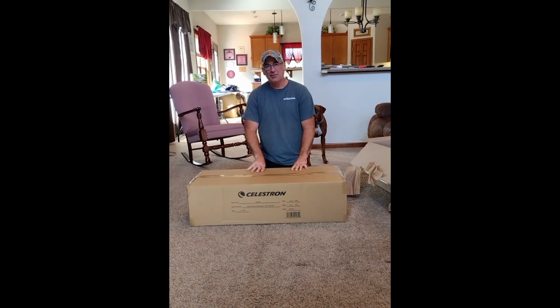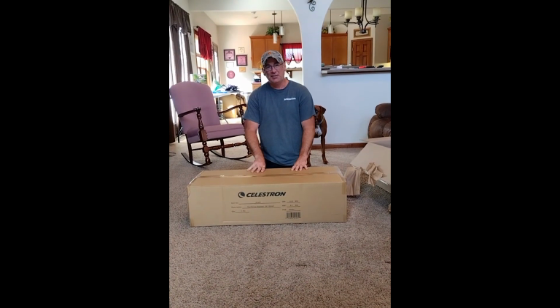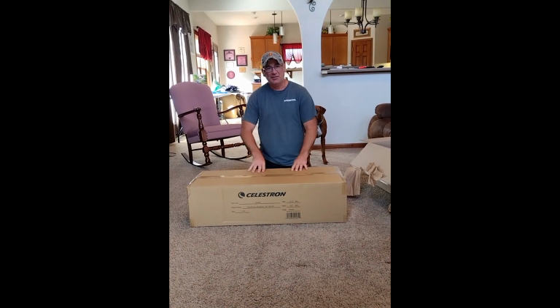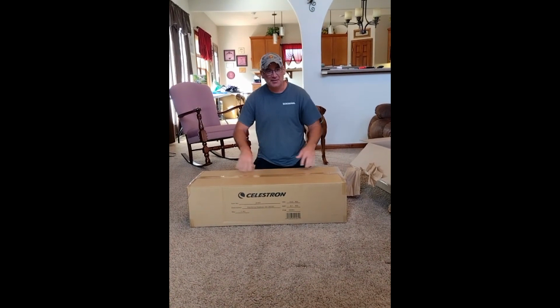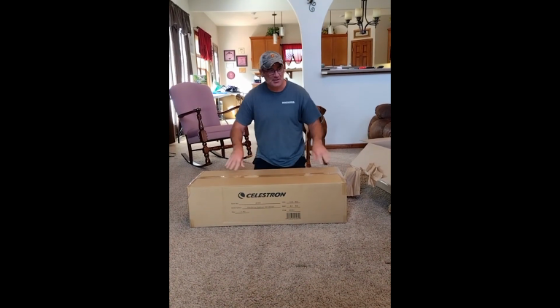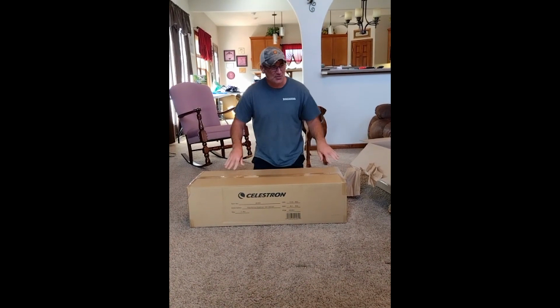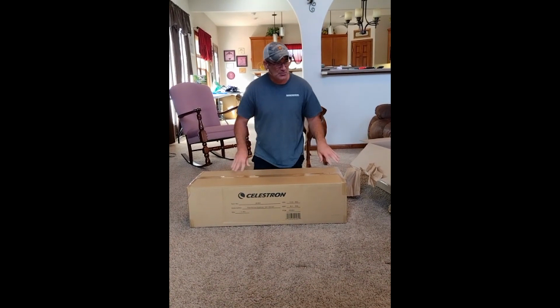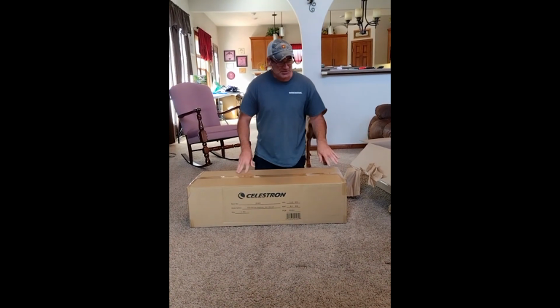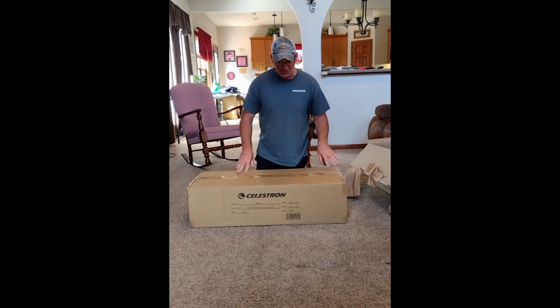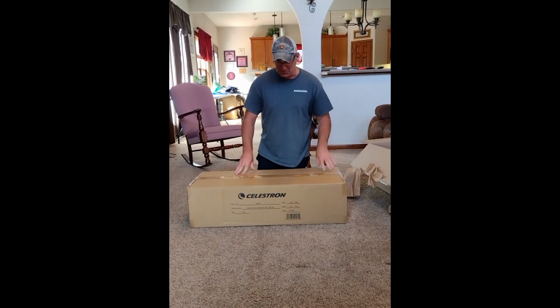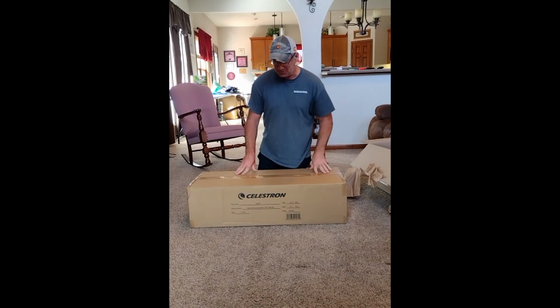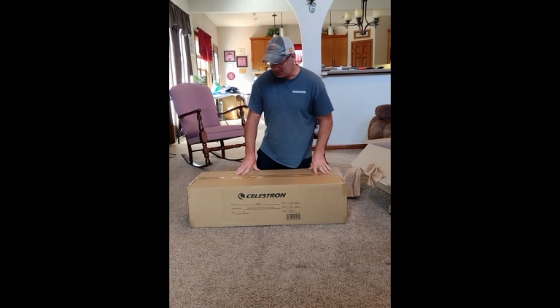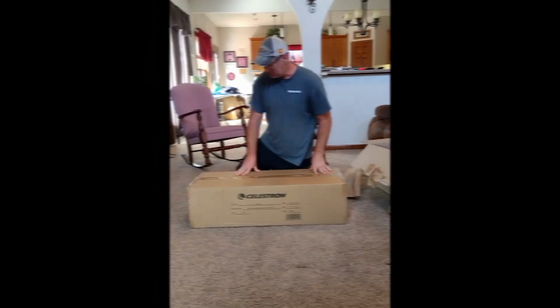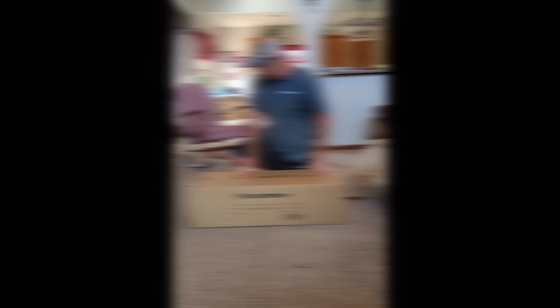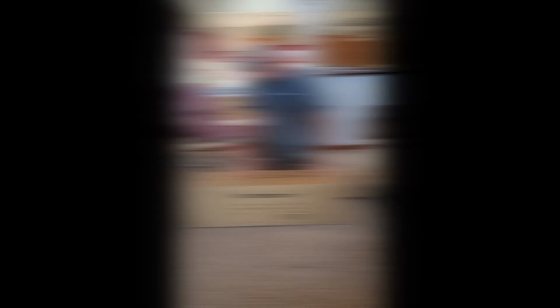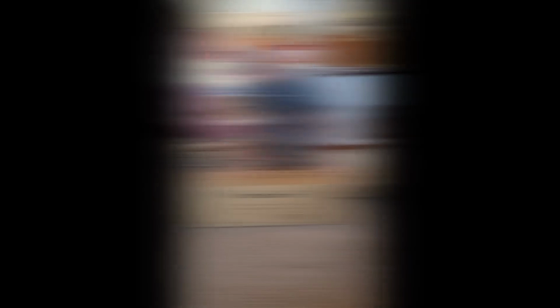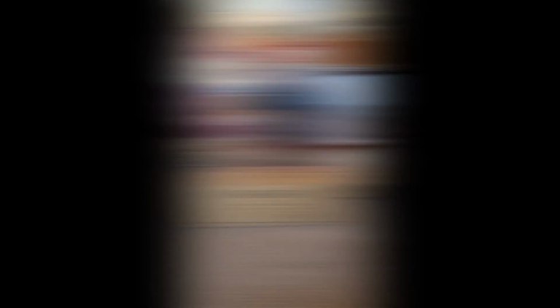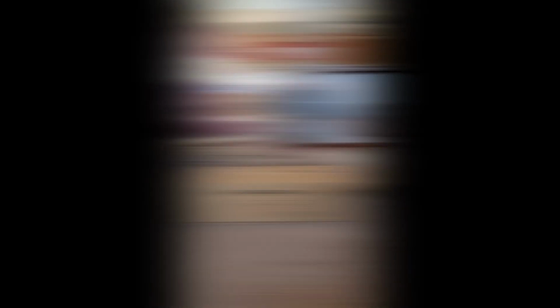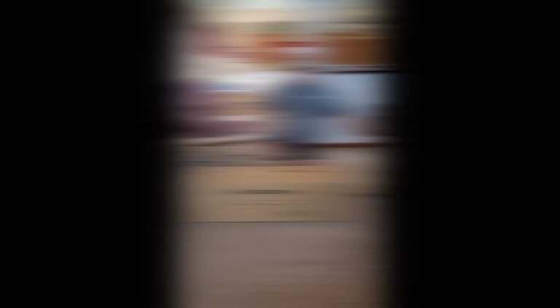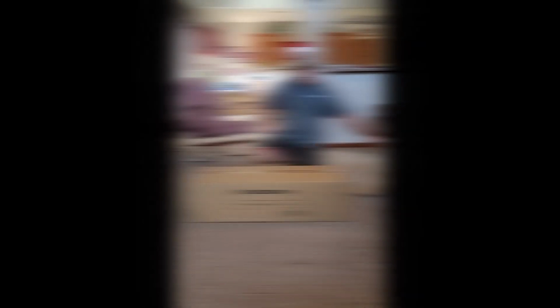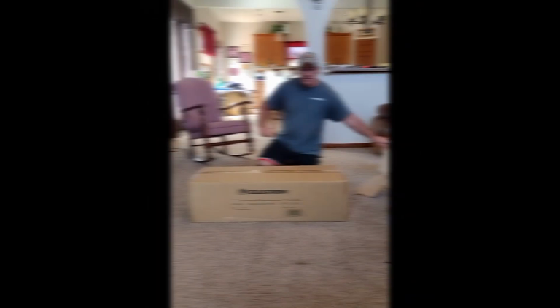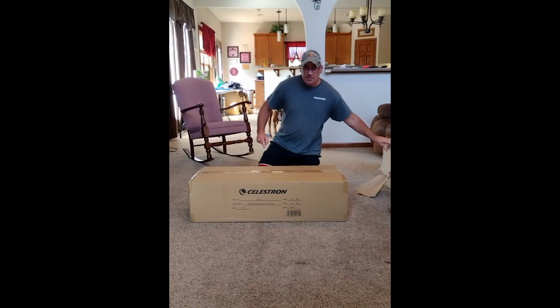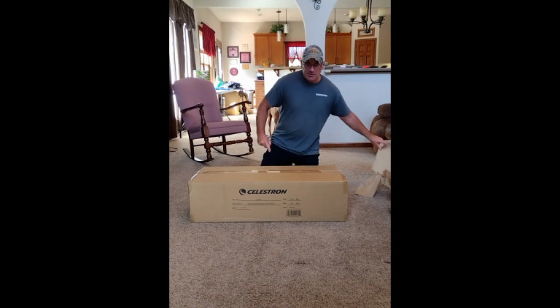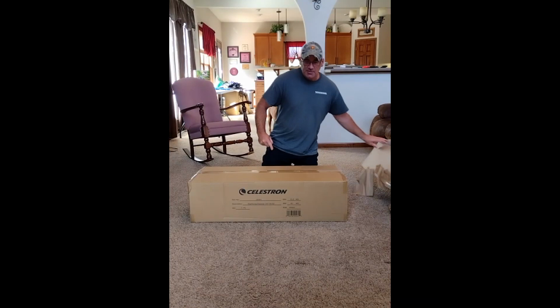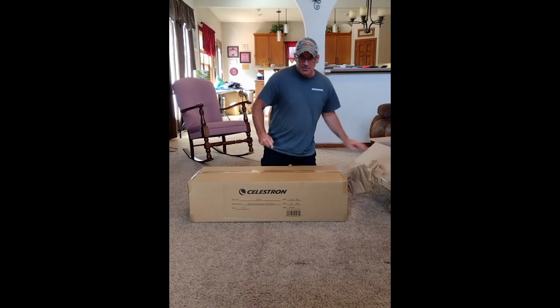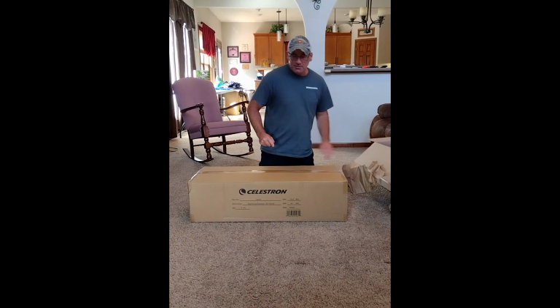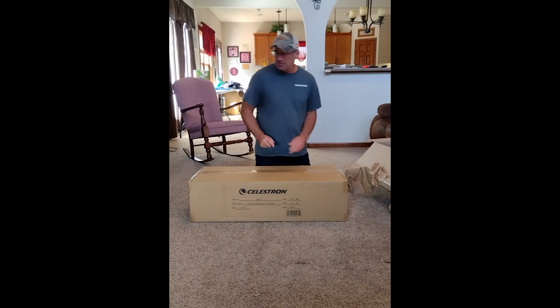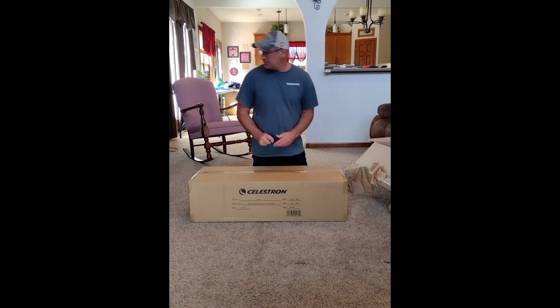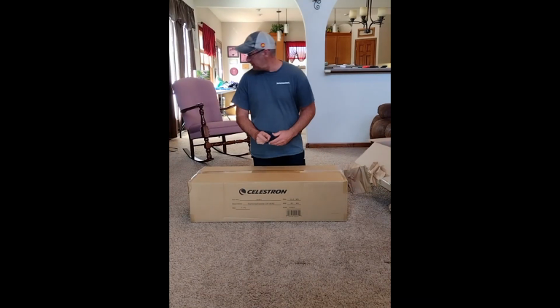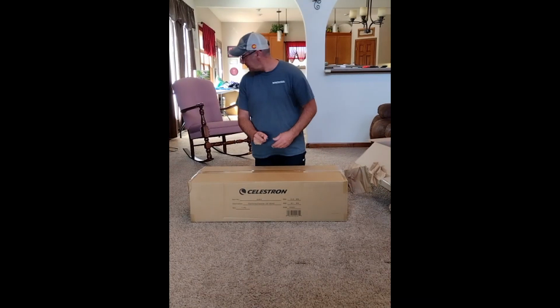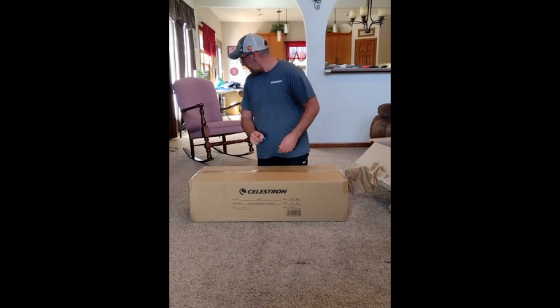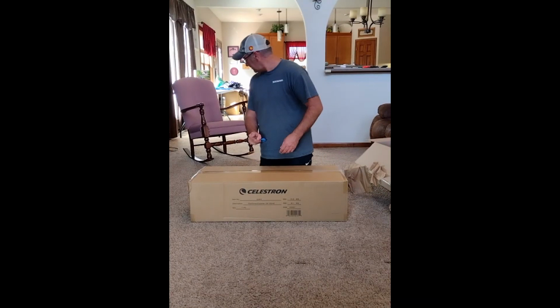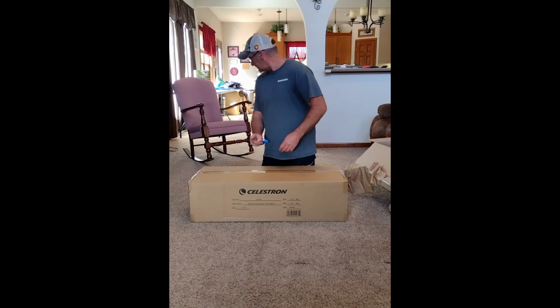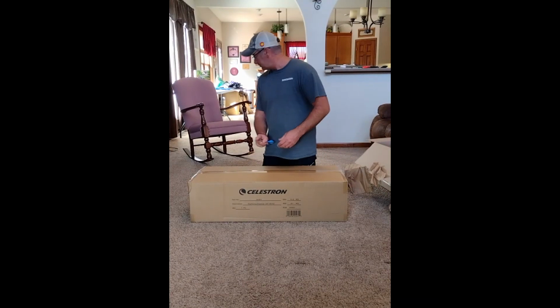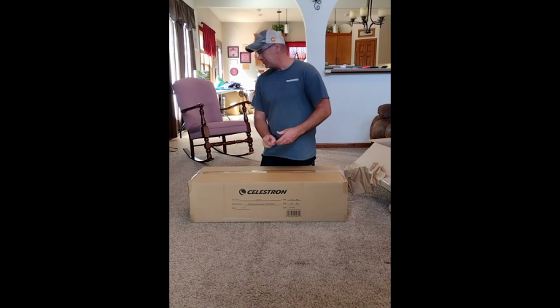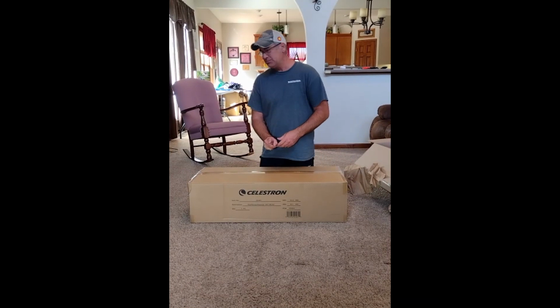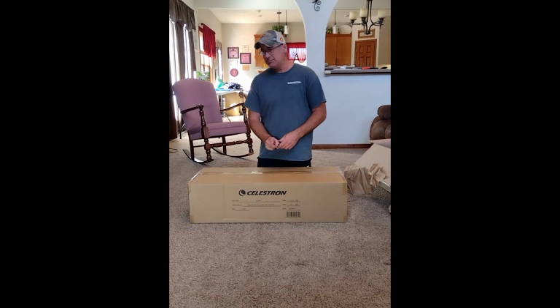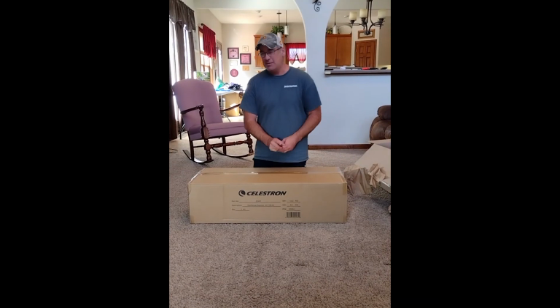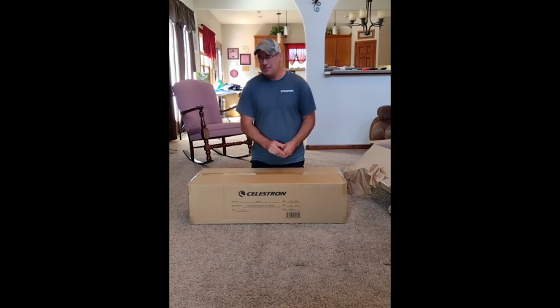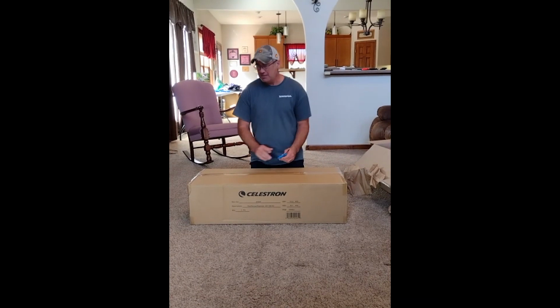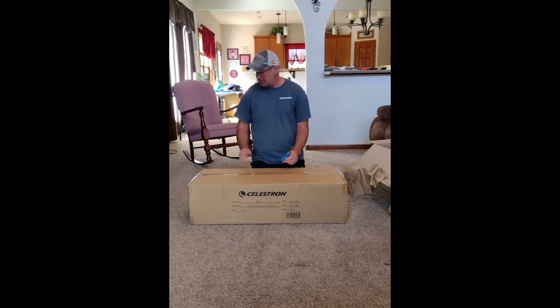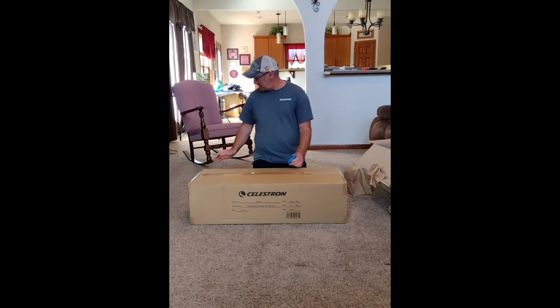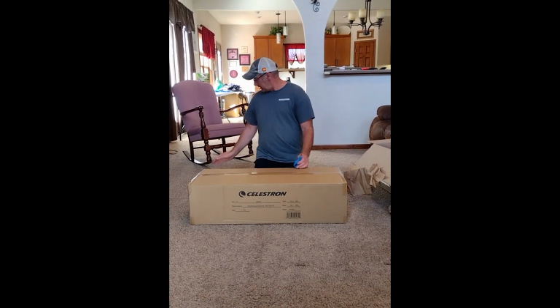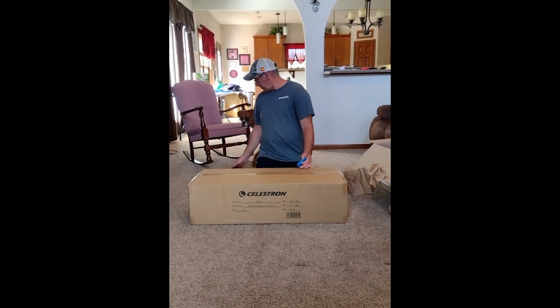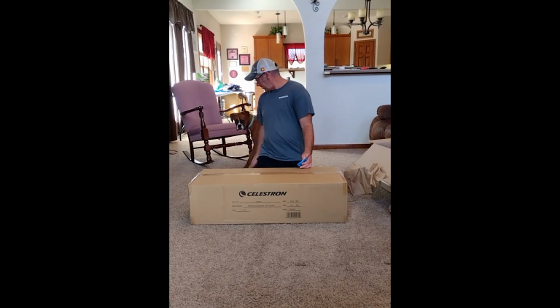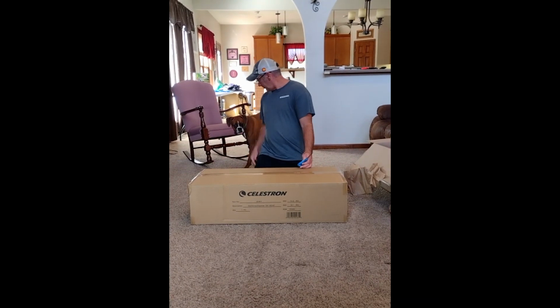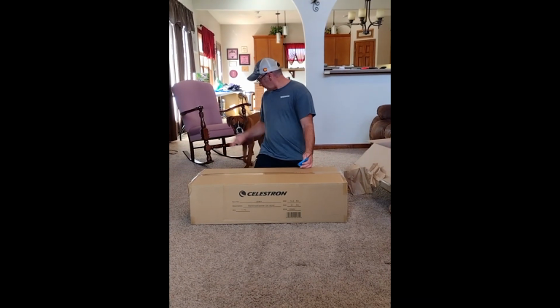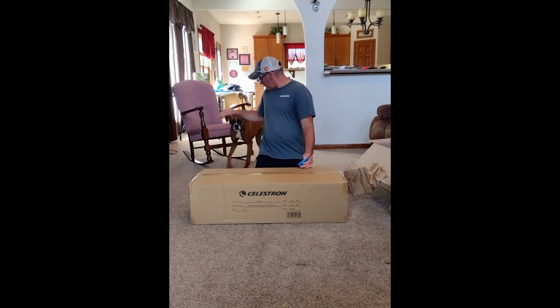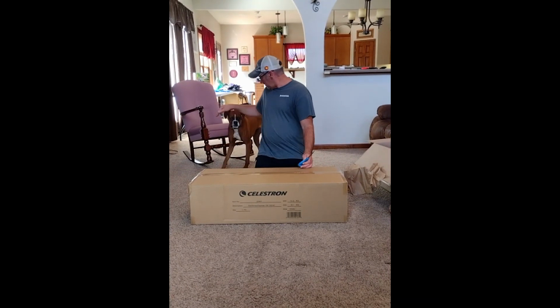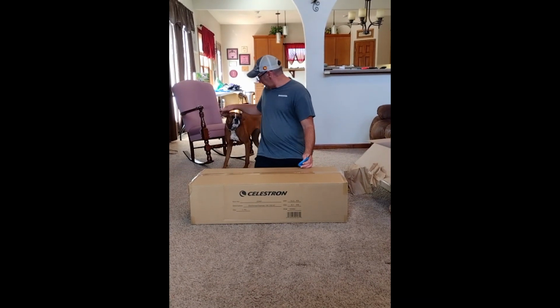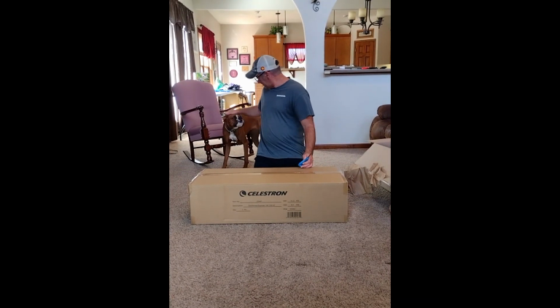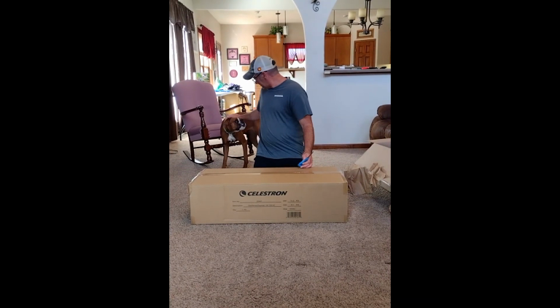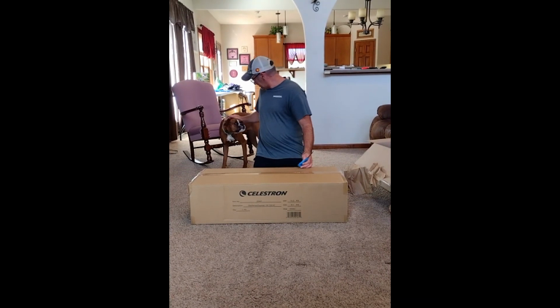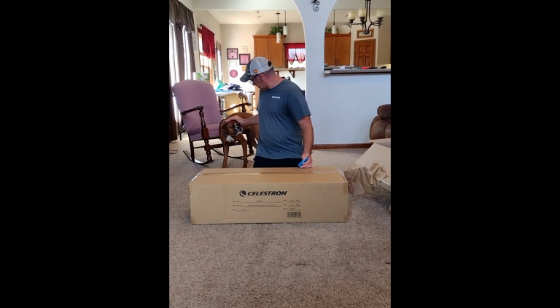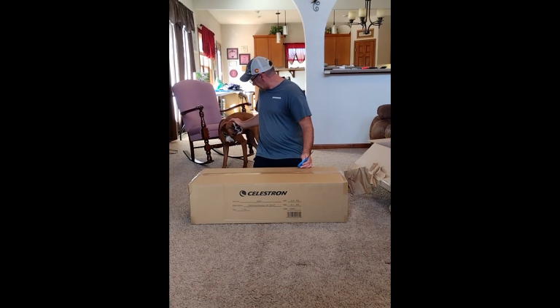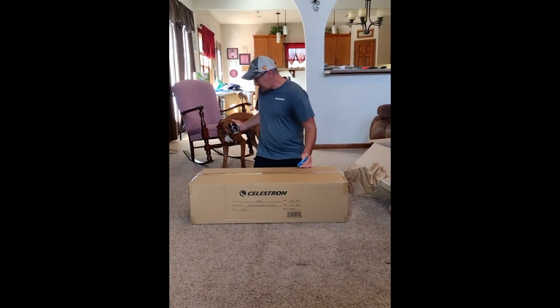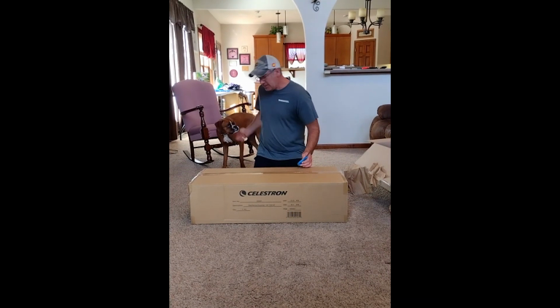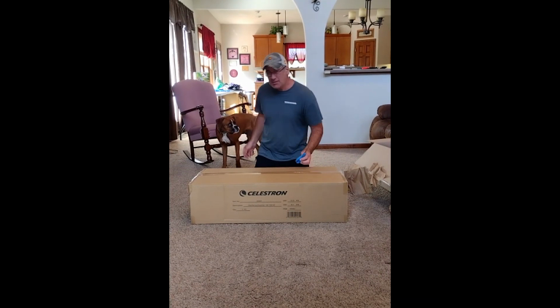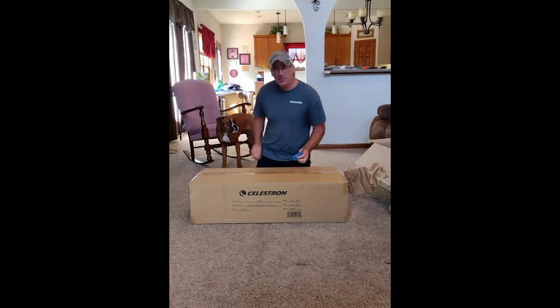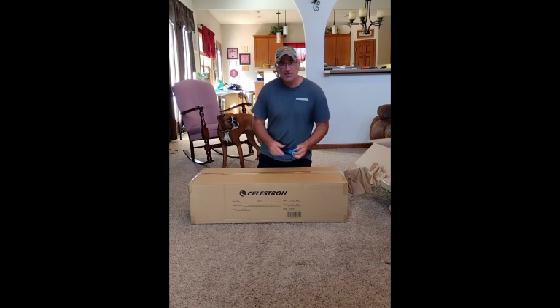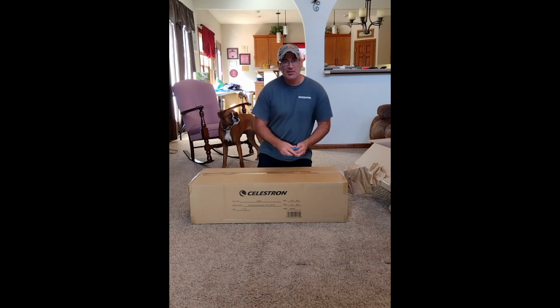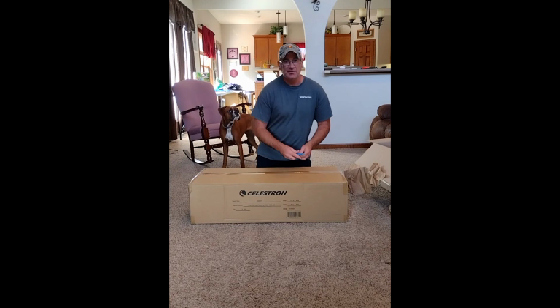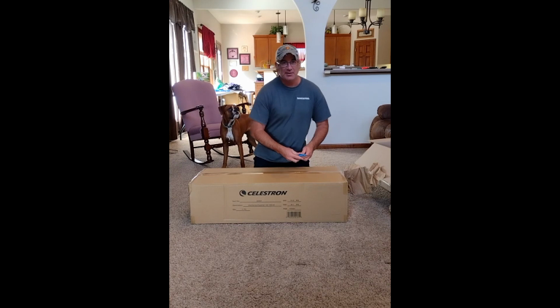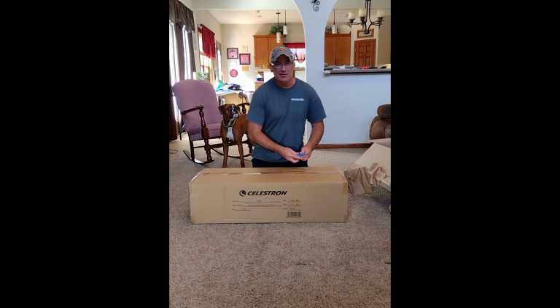I gotta go get some scissors. Okay, ready.